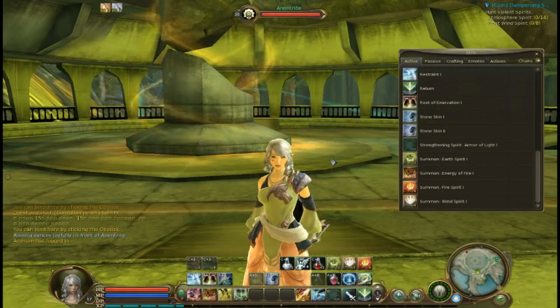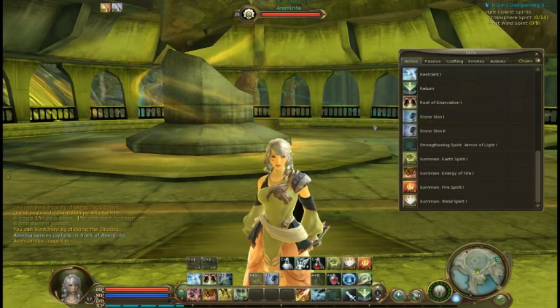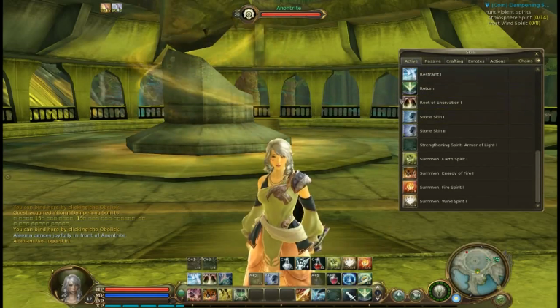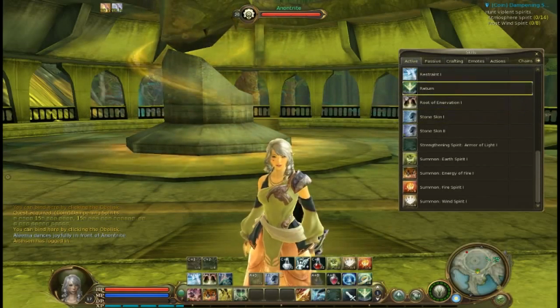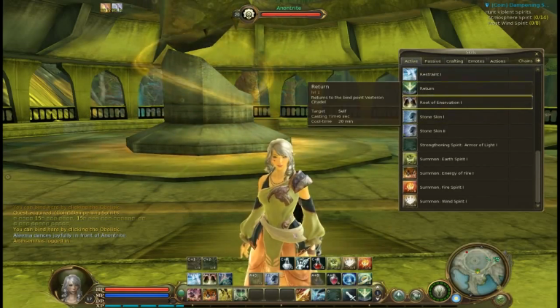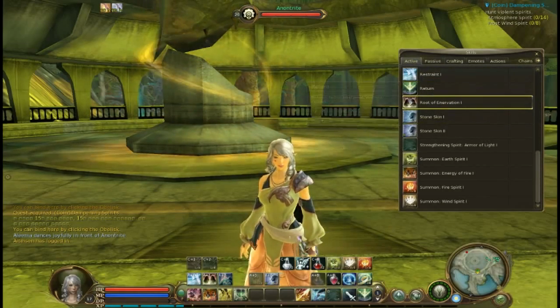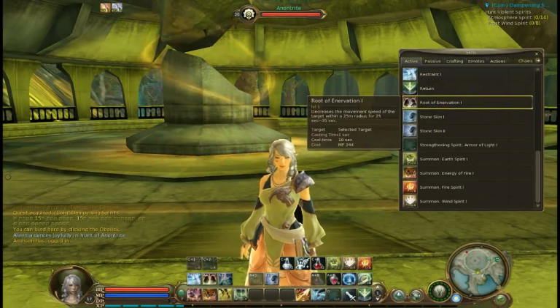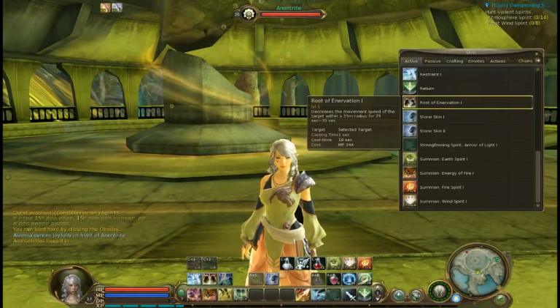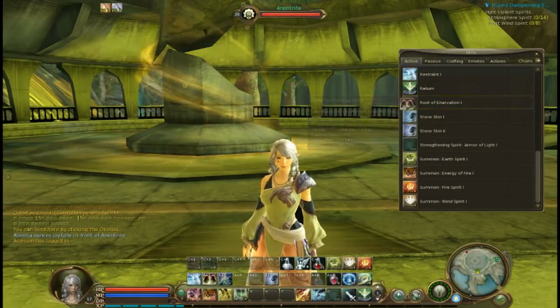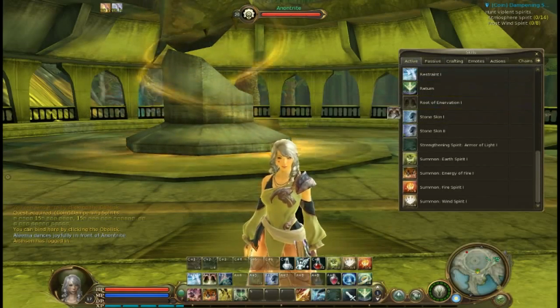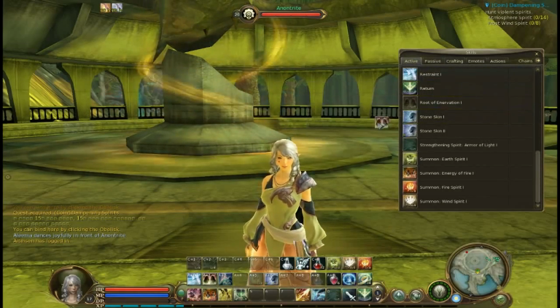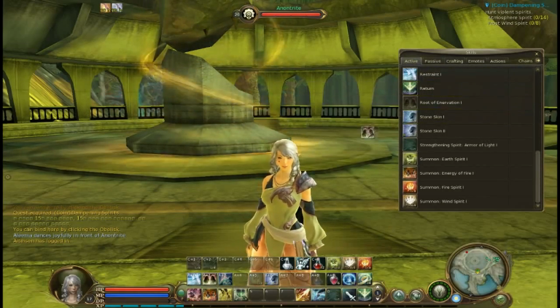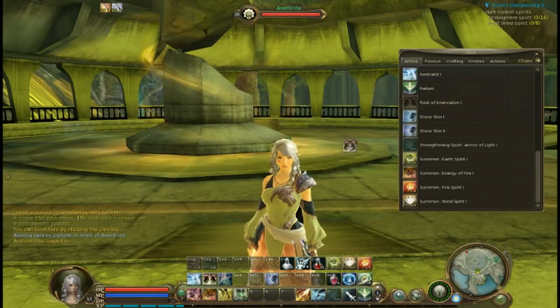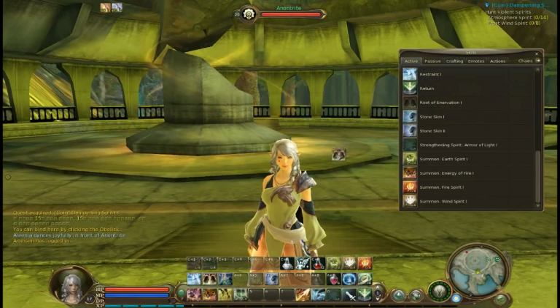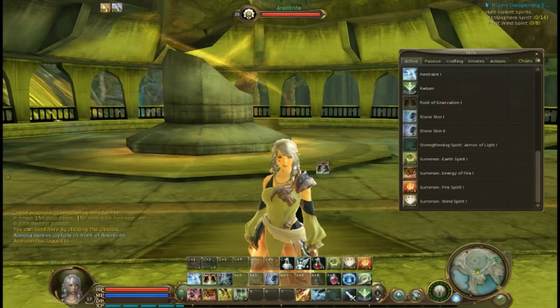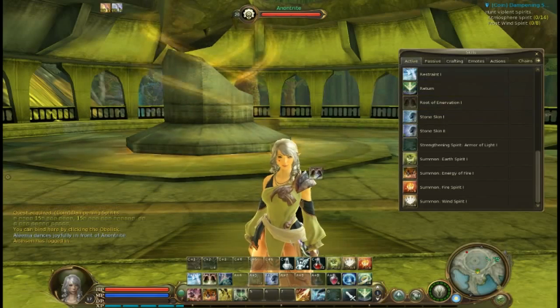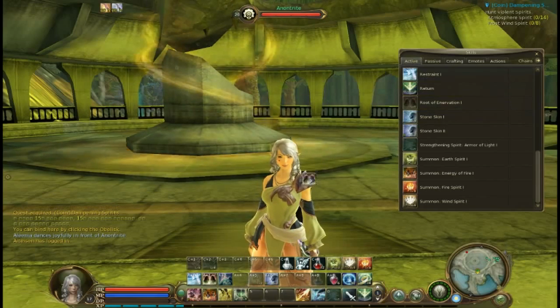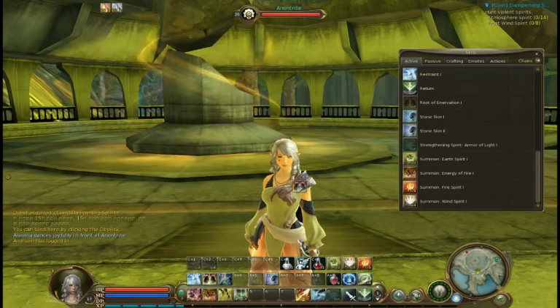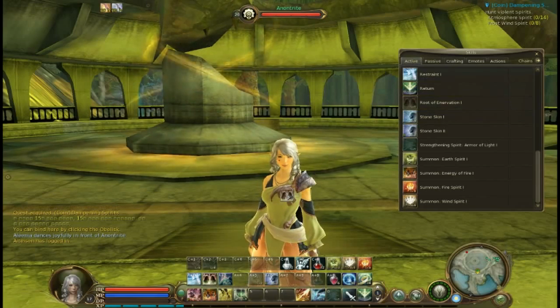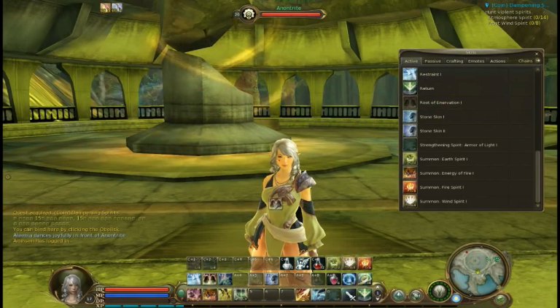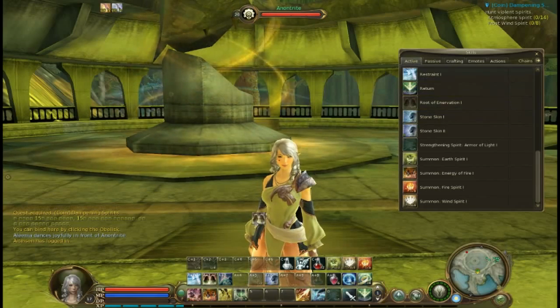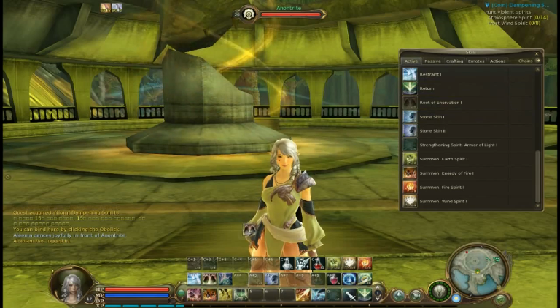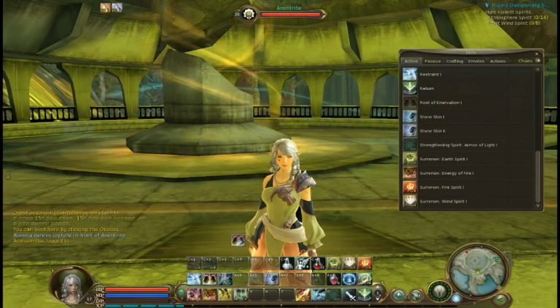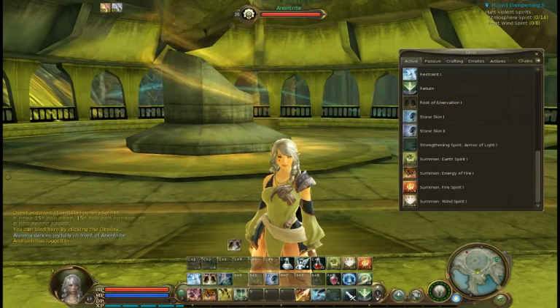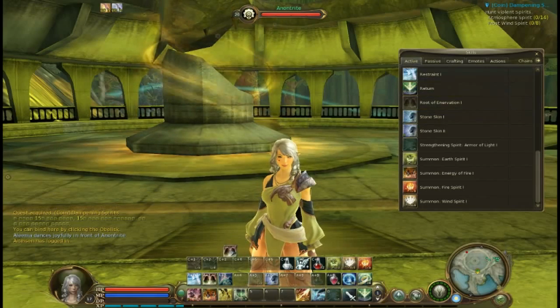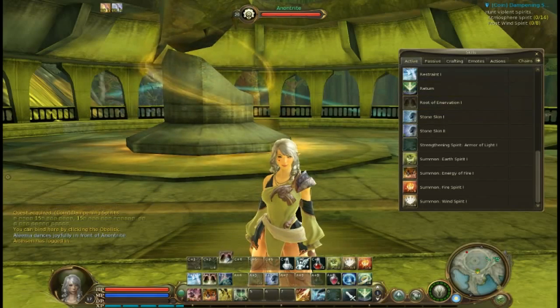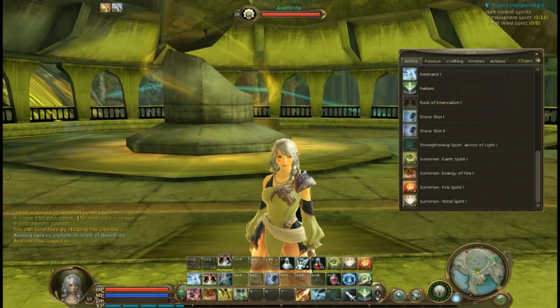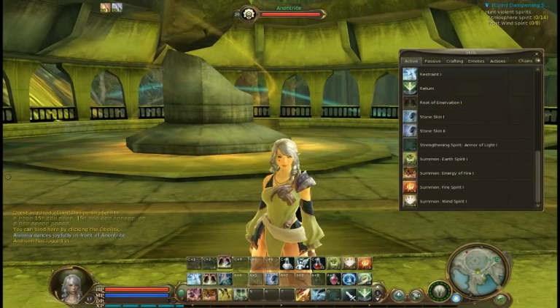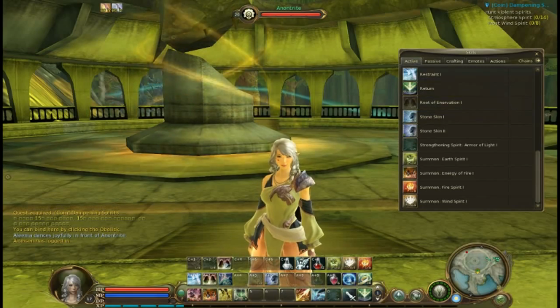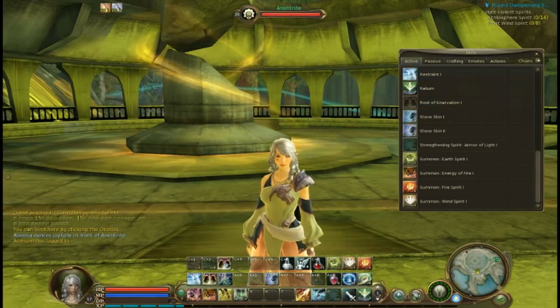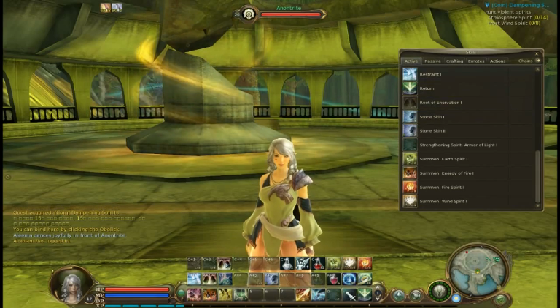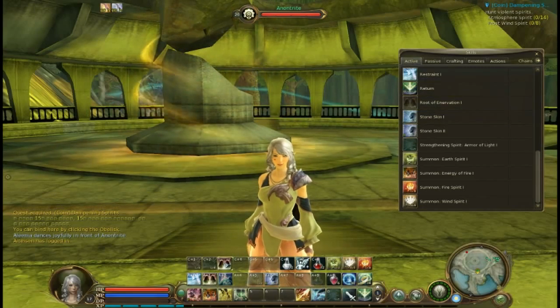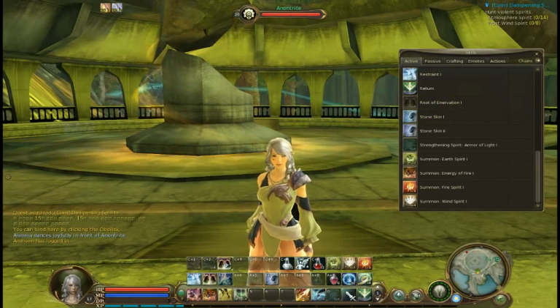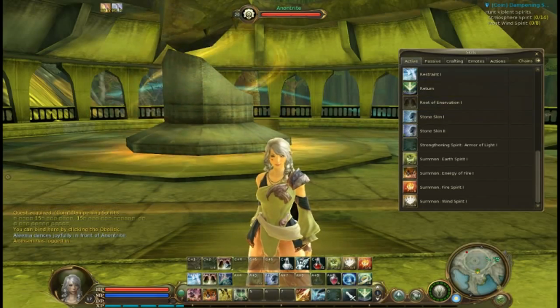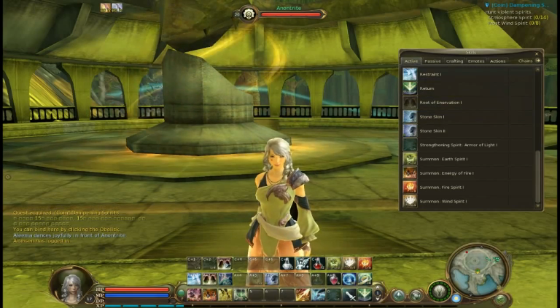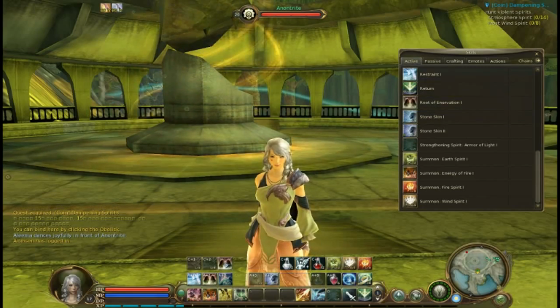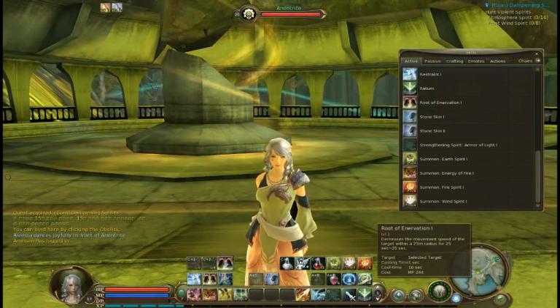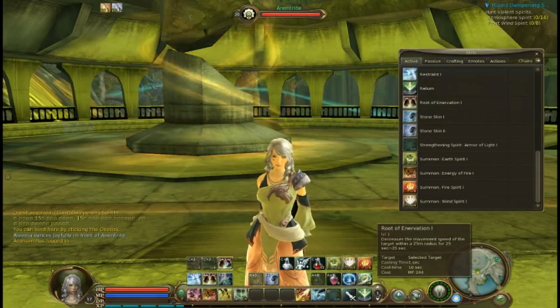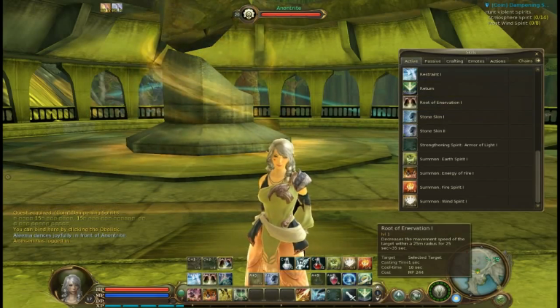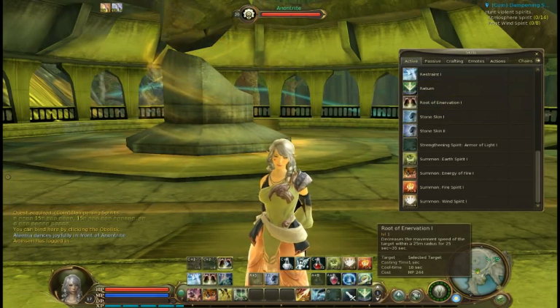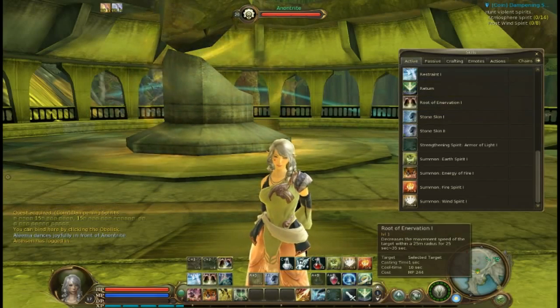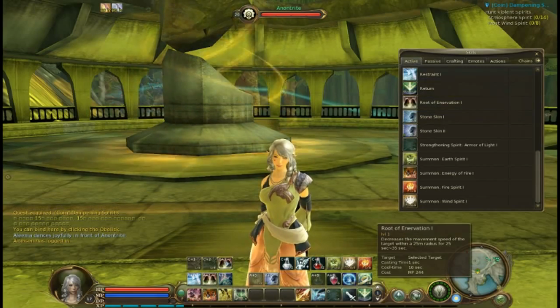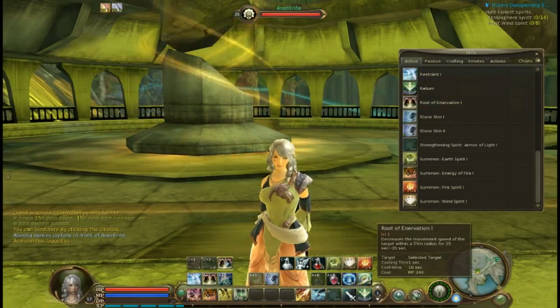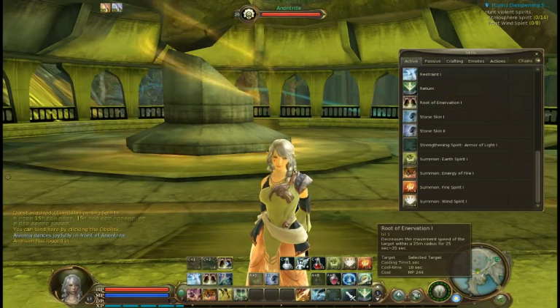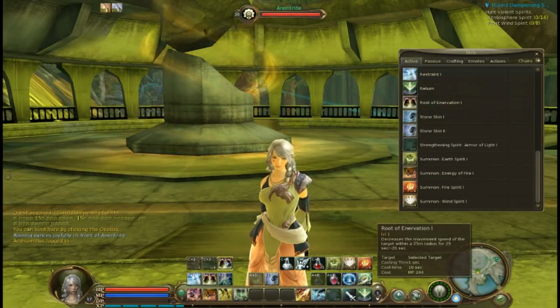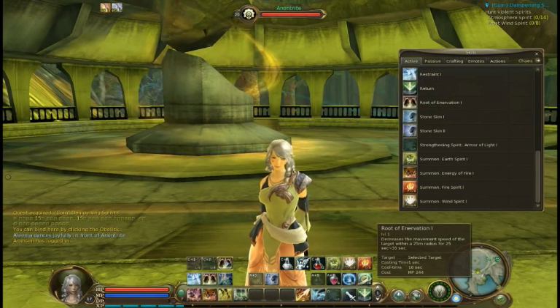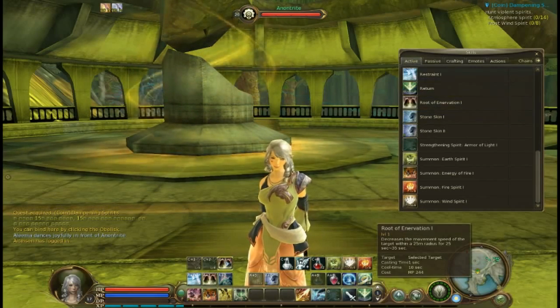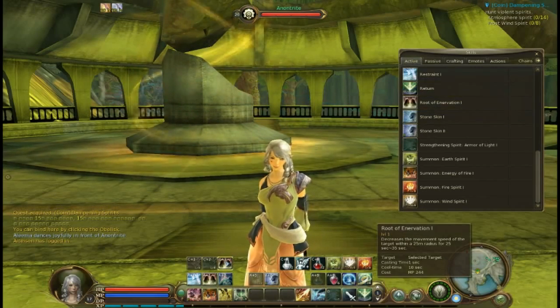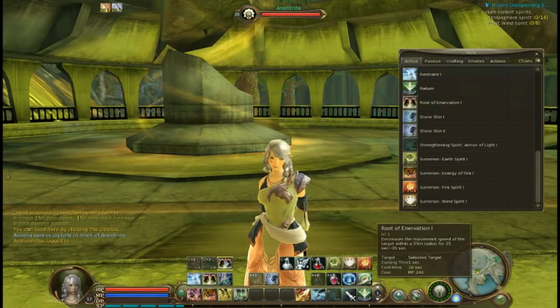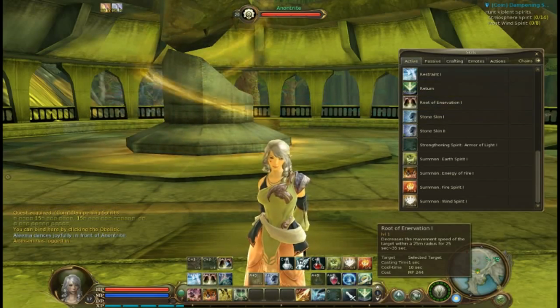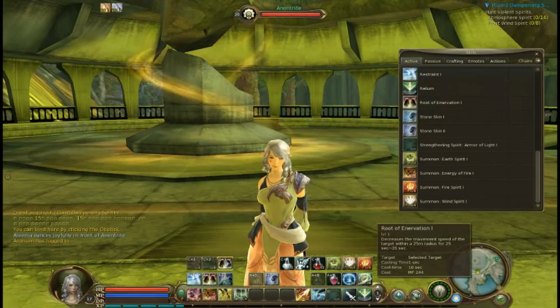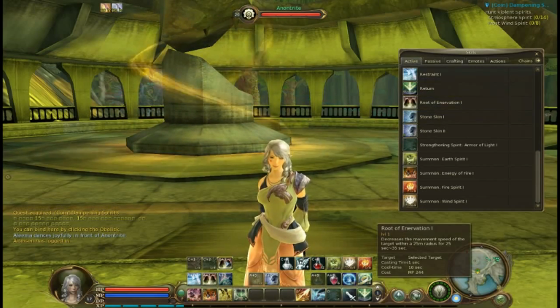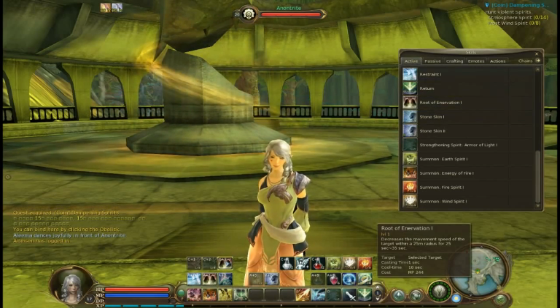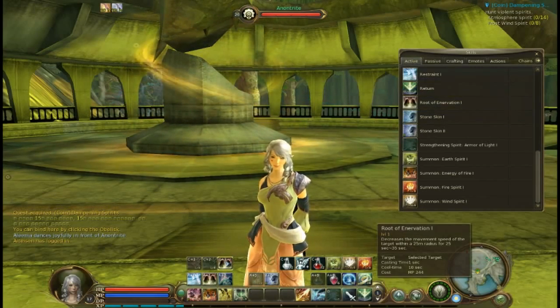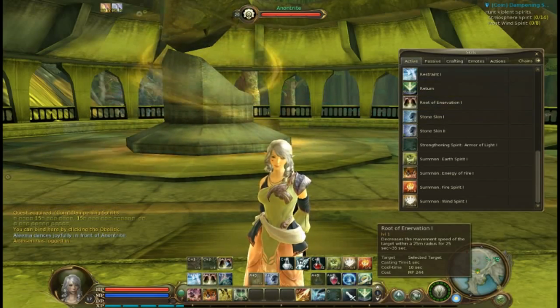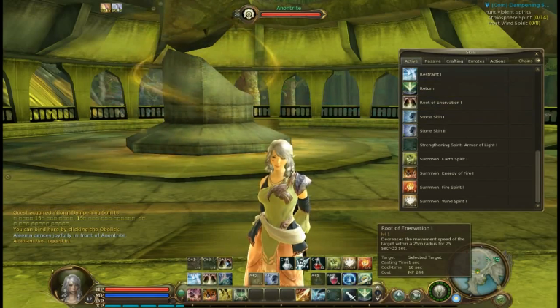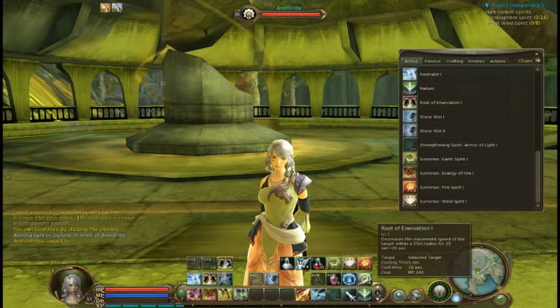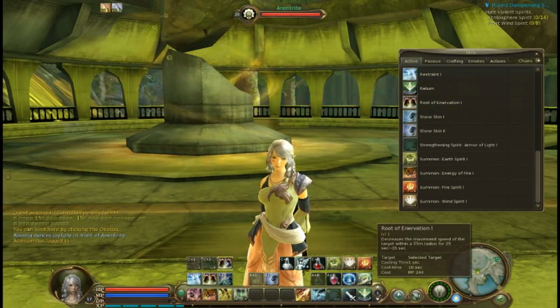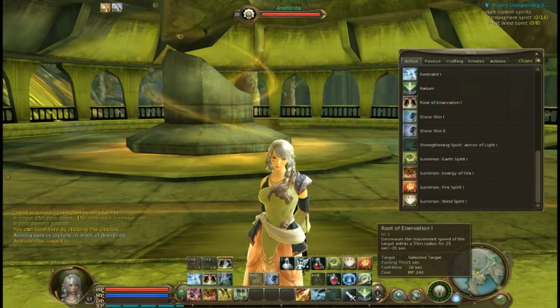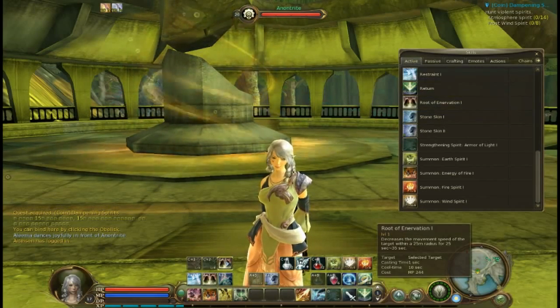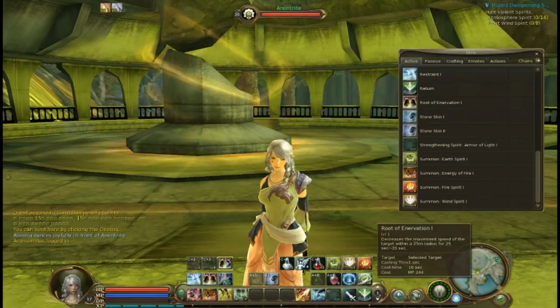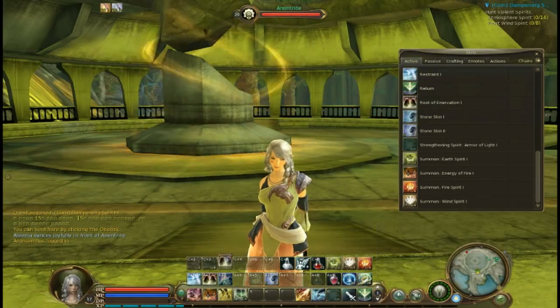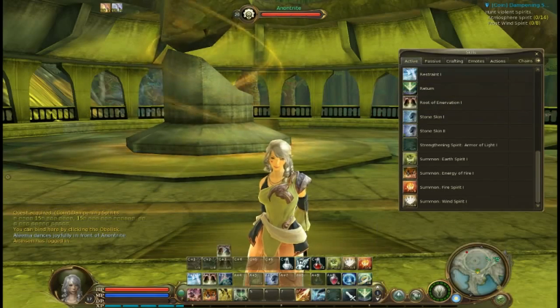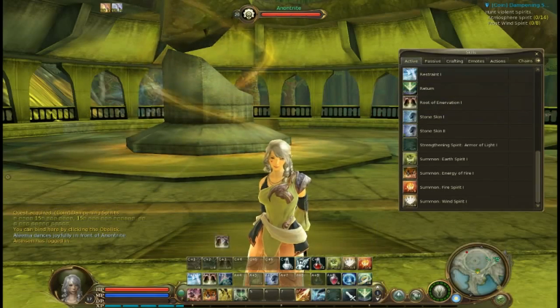To drag a skill to the hot bar, simply click on the icon, drag it to the box you want to use, and release the mouse button.